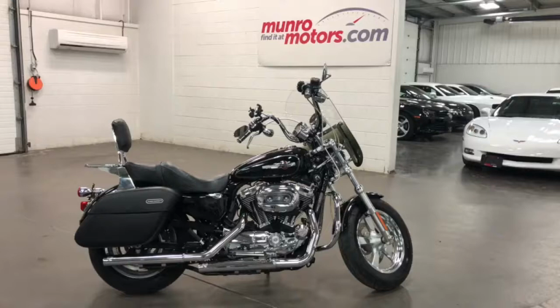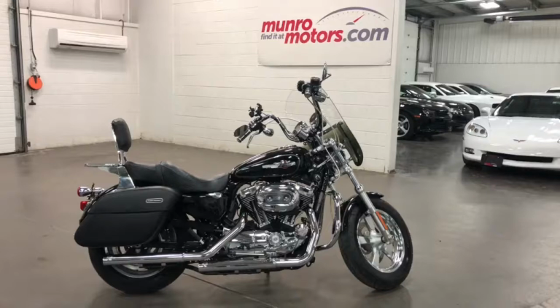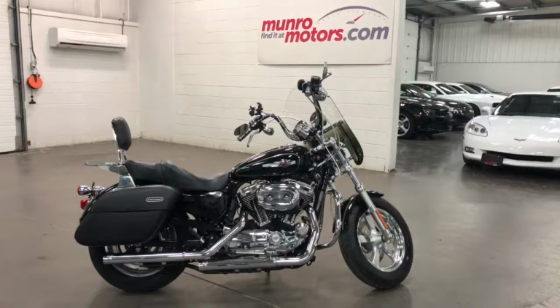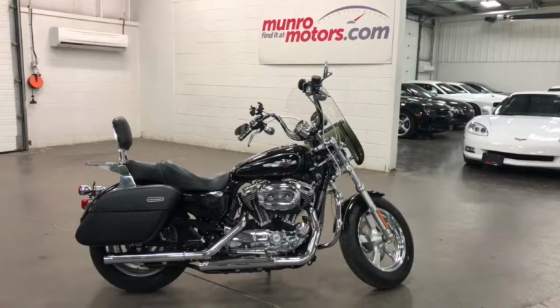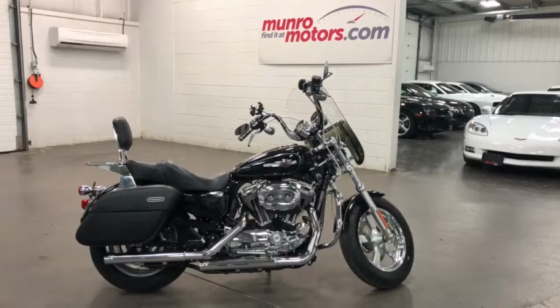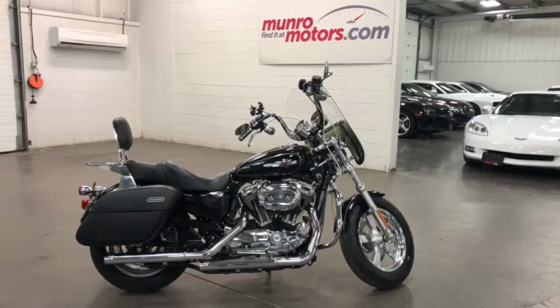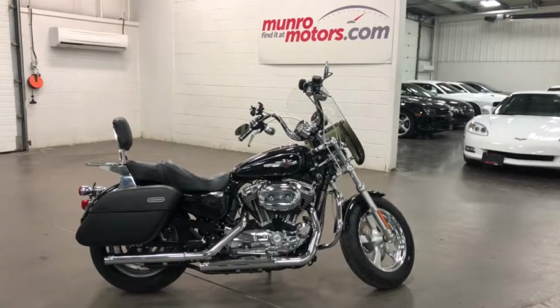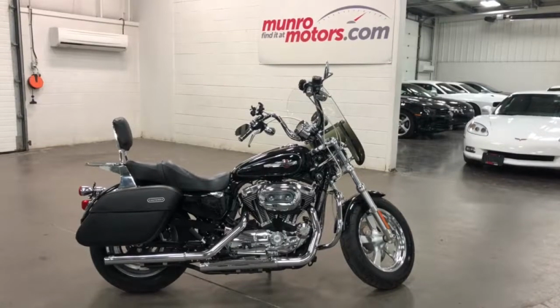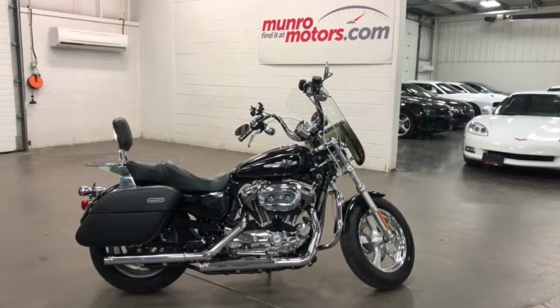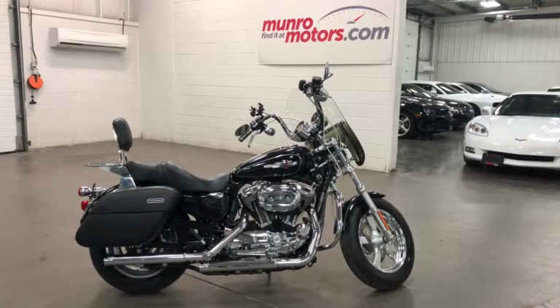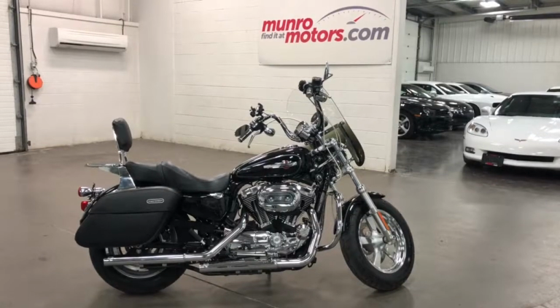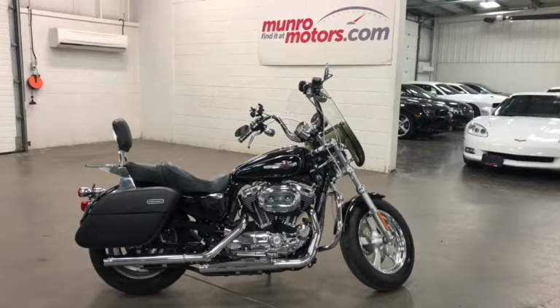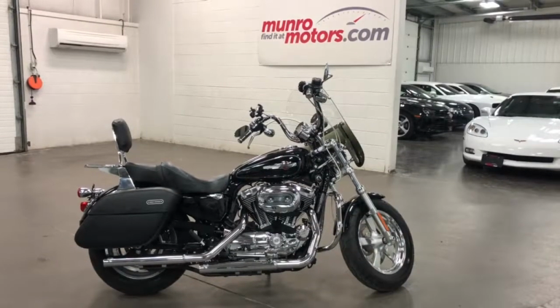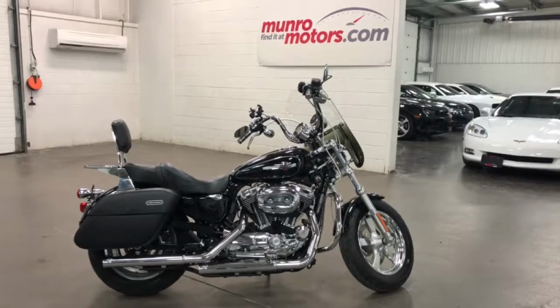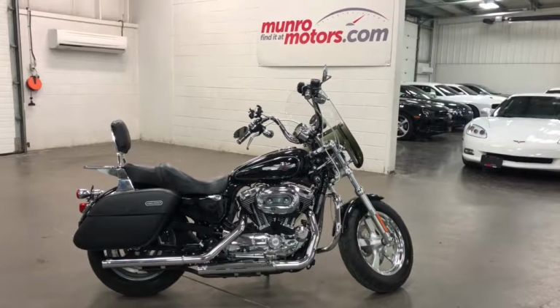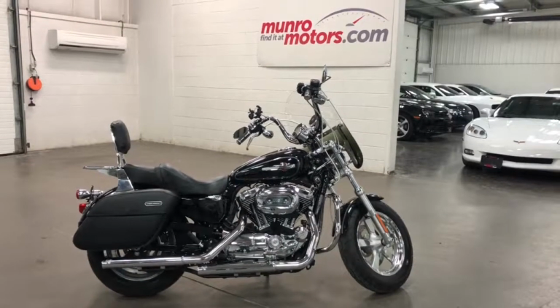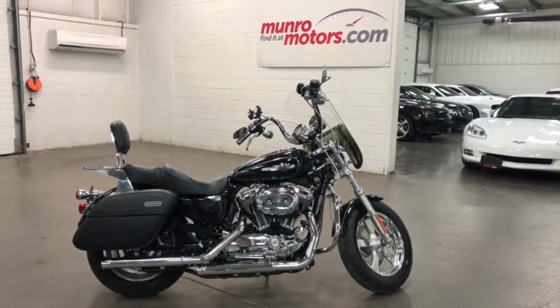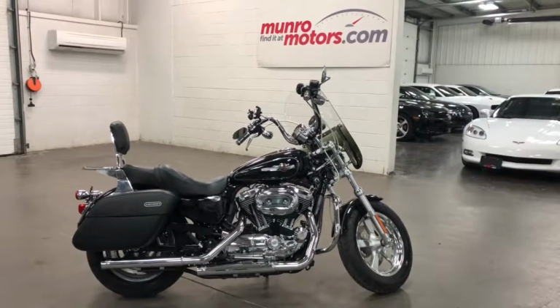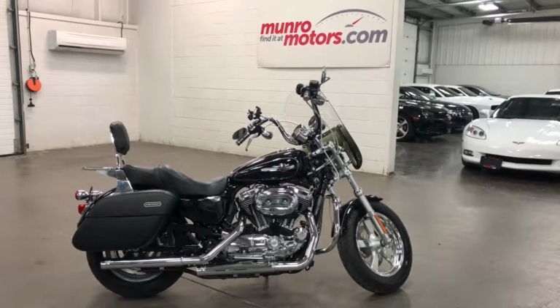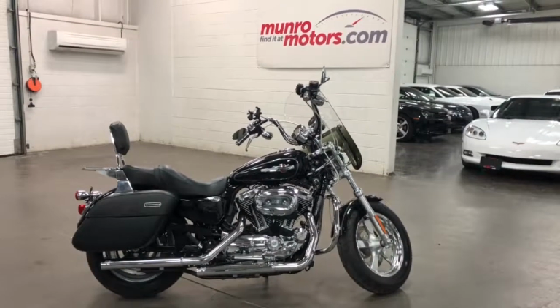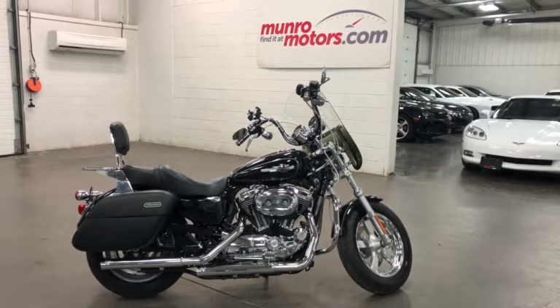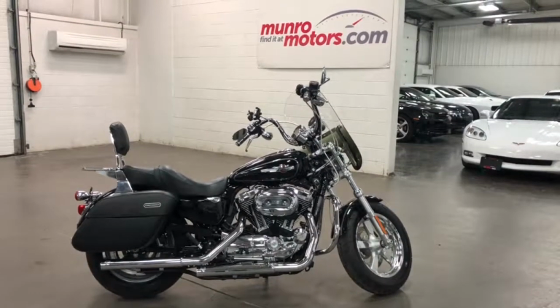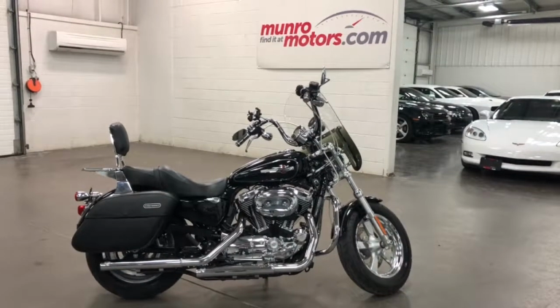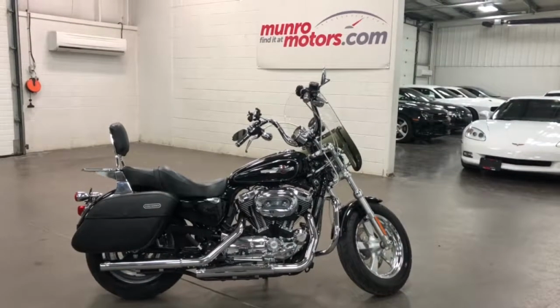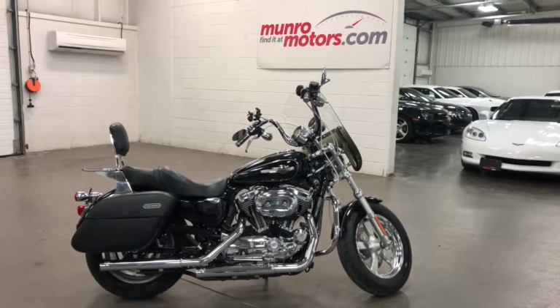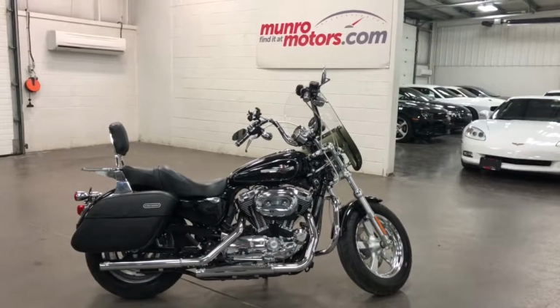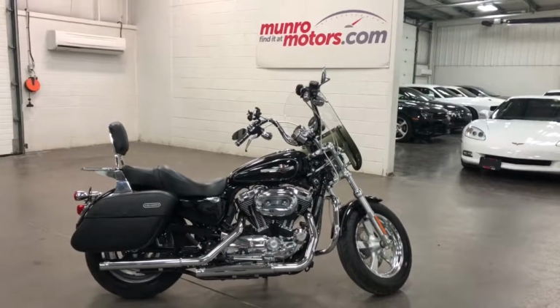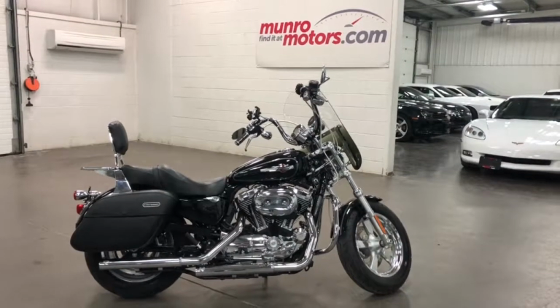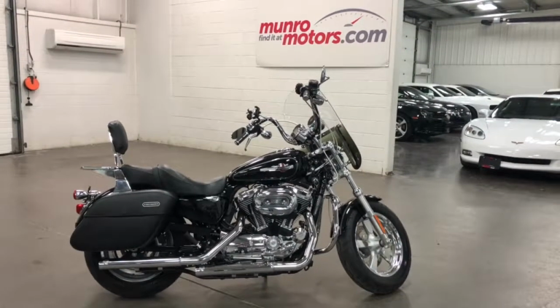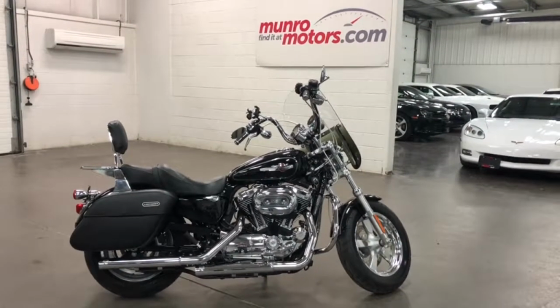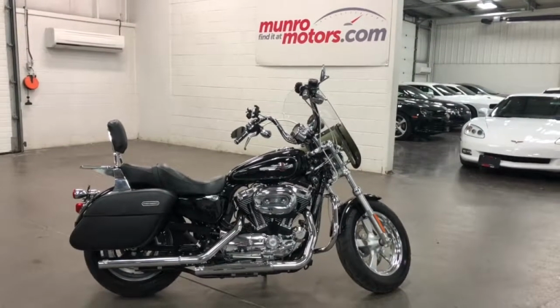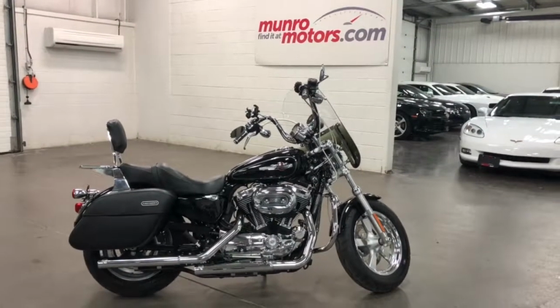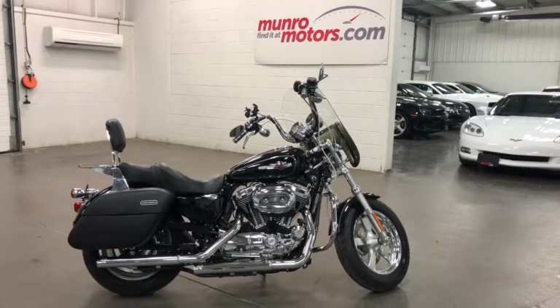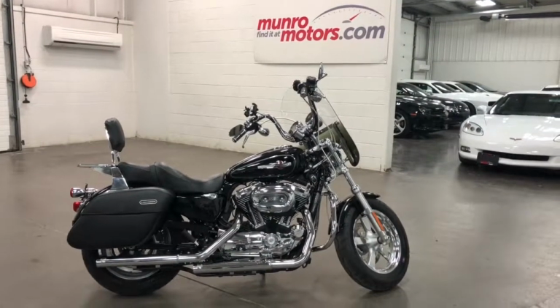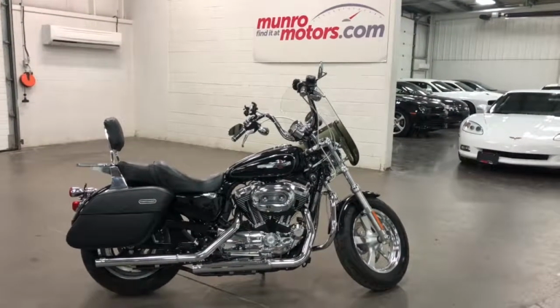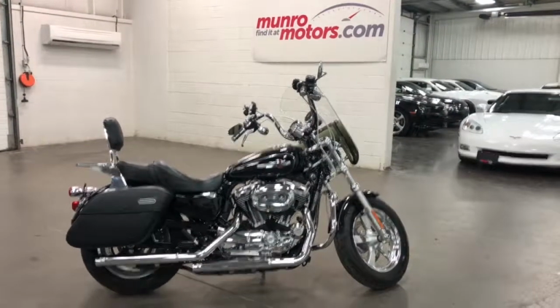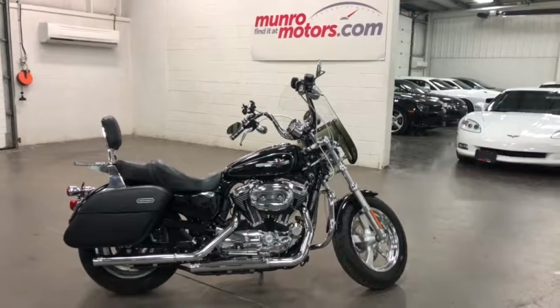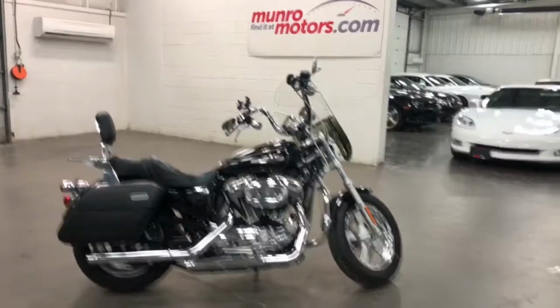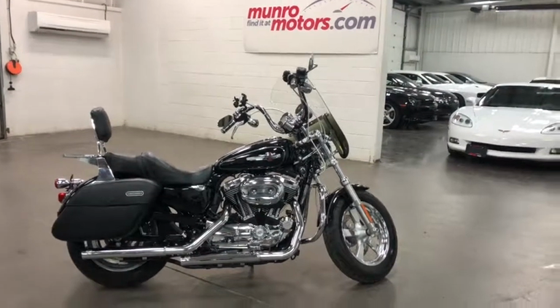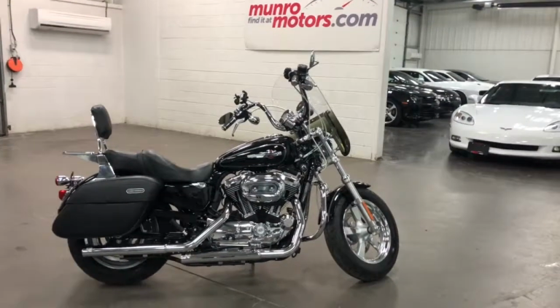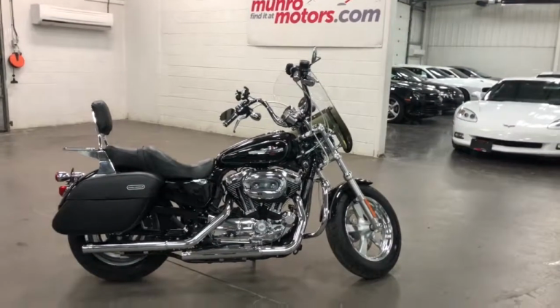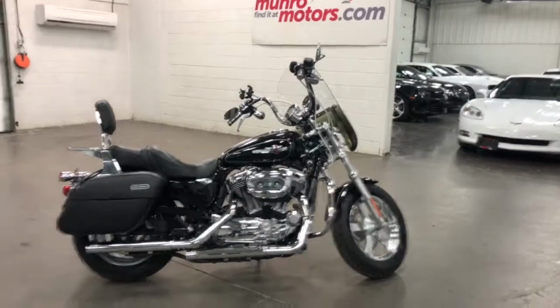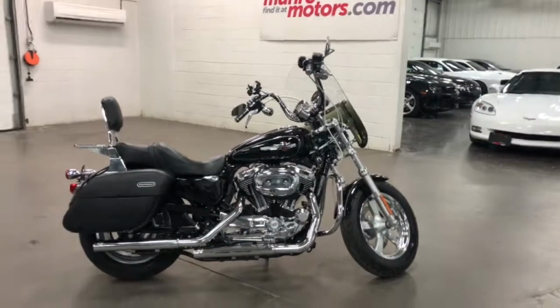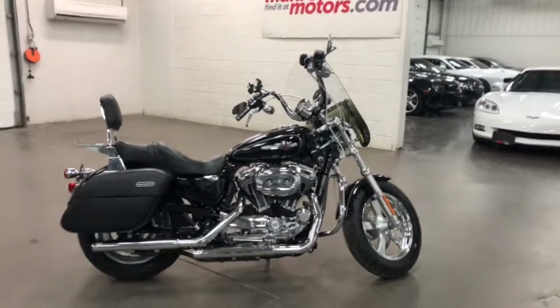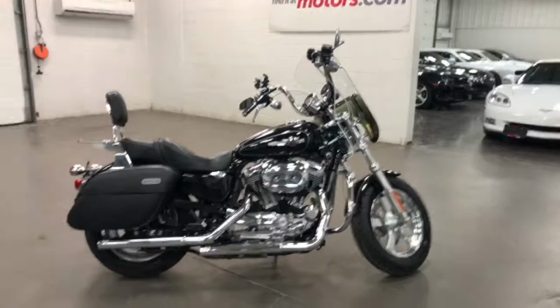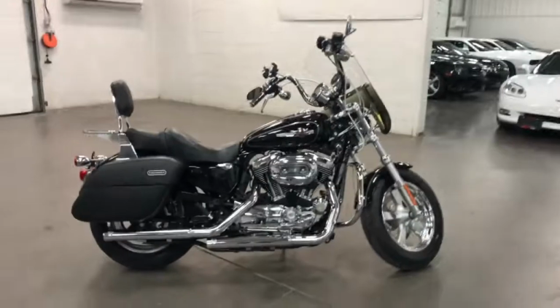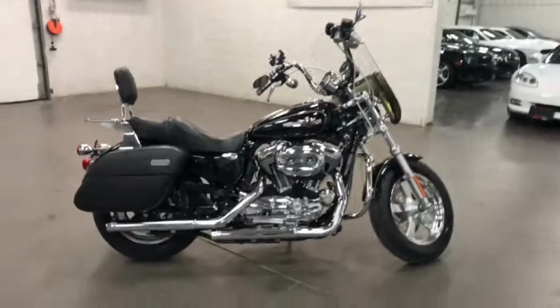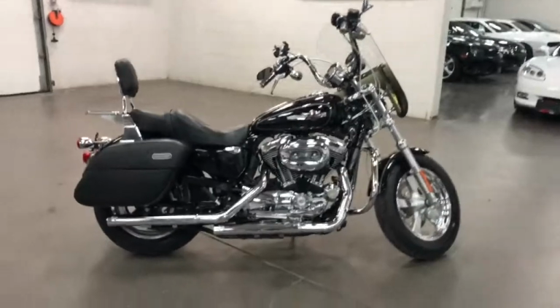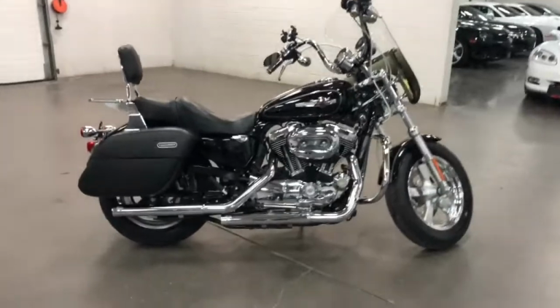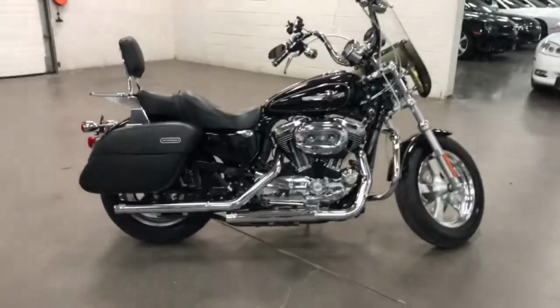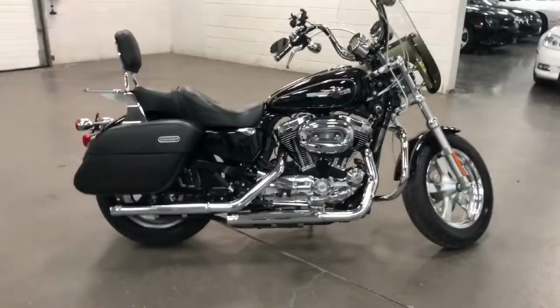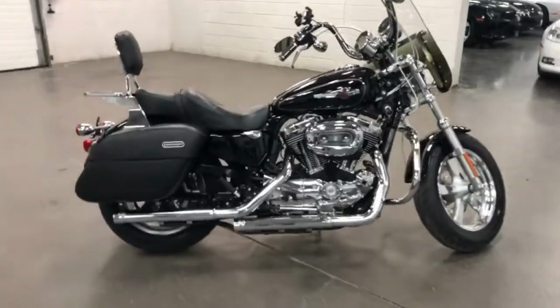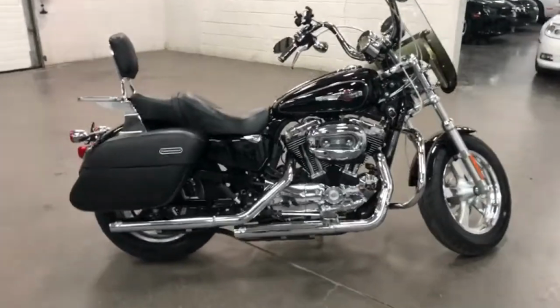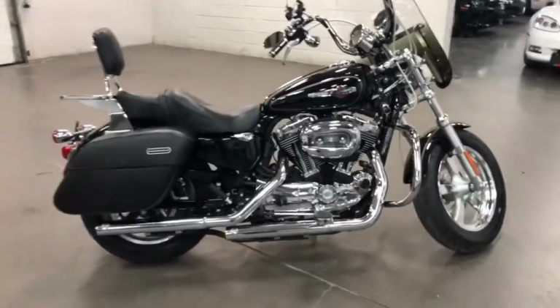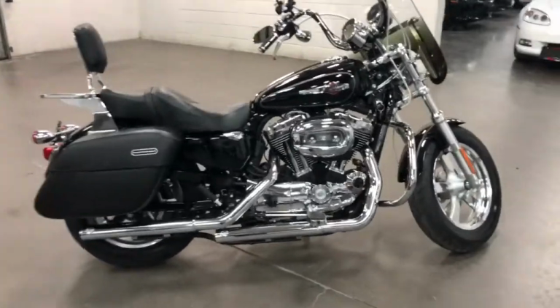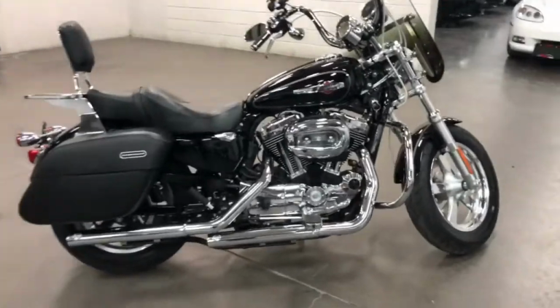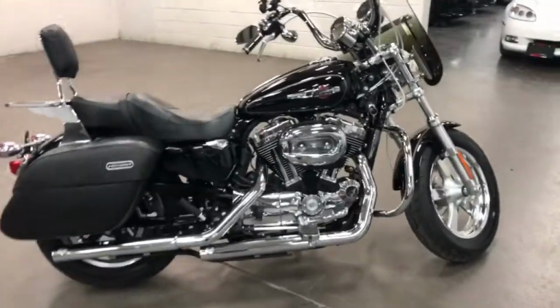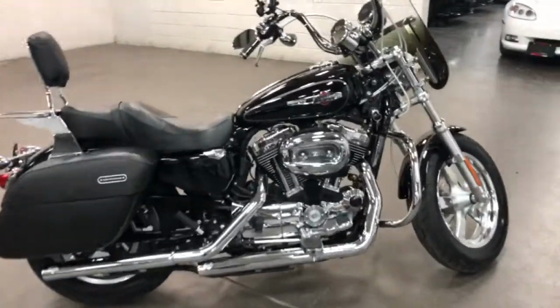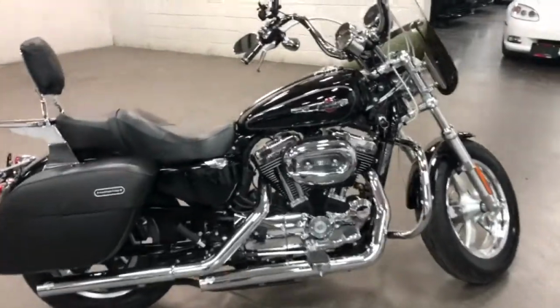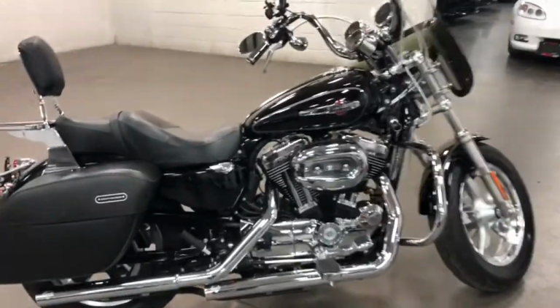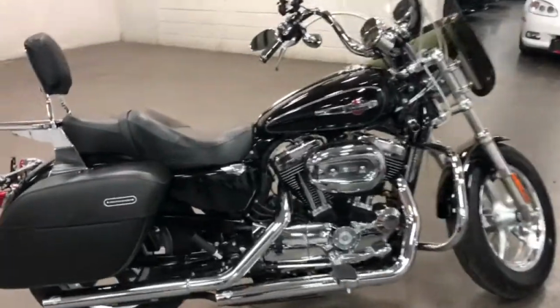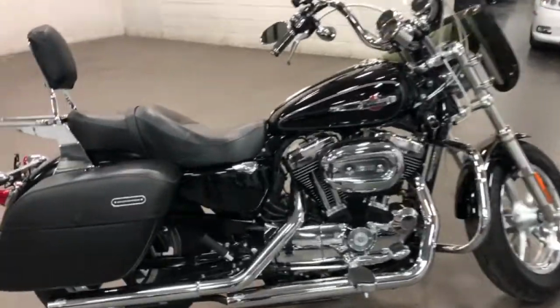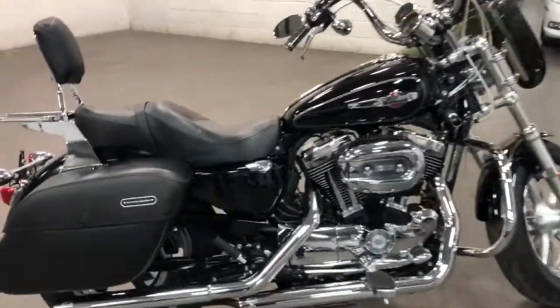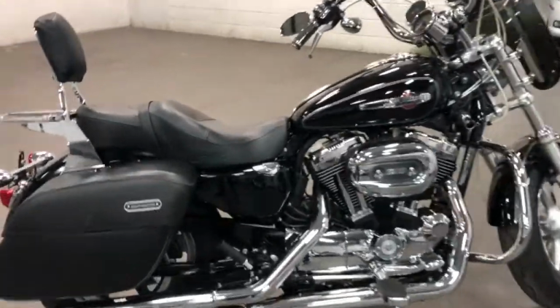Welcome to monroemotors.com. Here we have a 2014 Harley-Davidson Sportster. This is the XL1200.